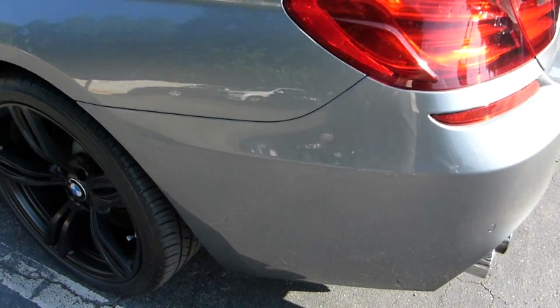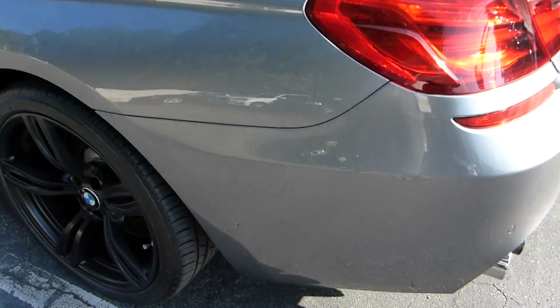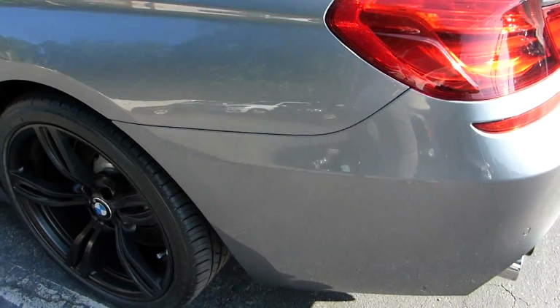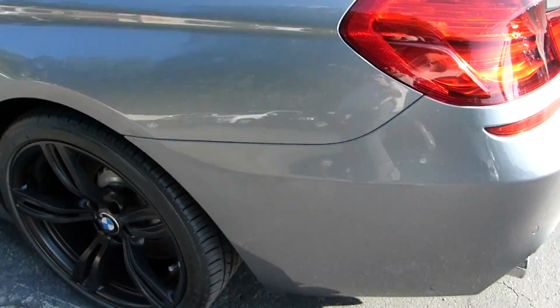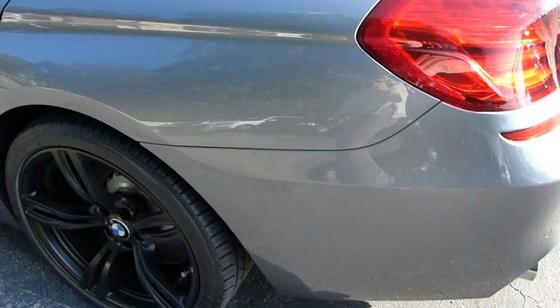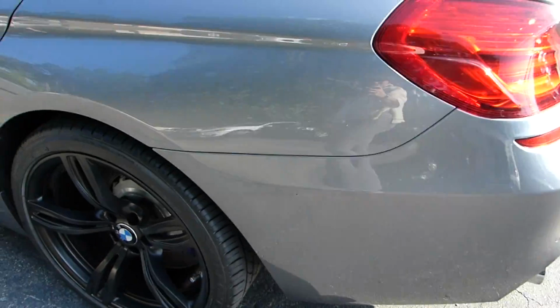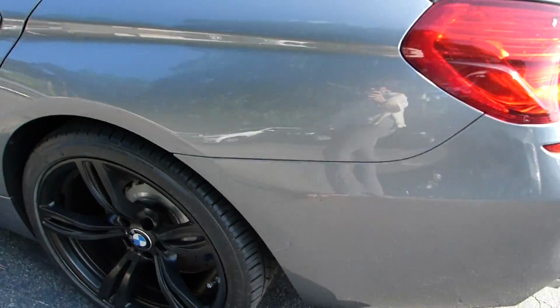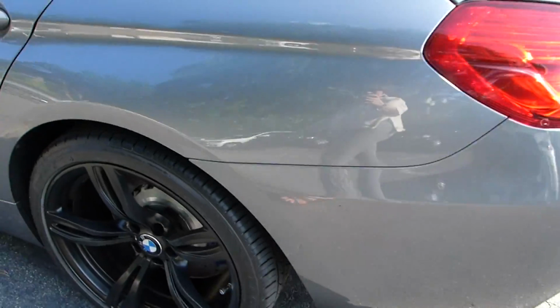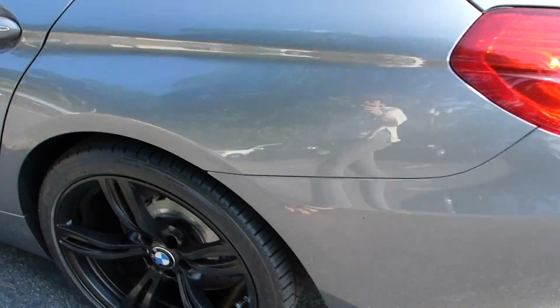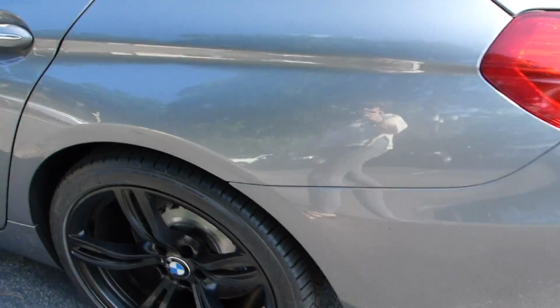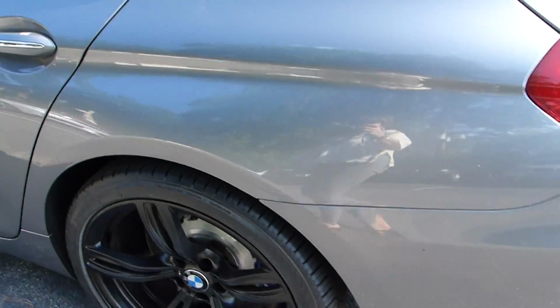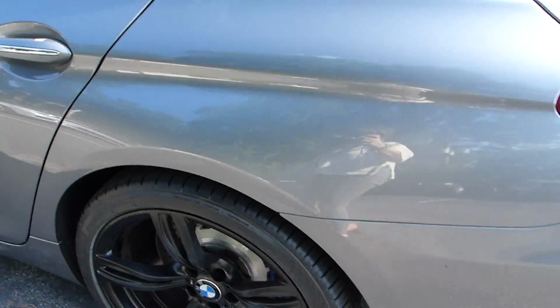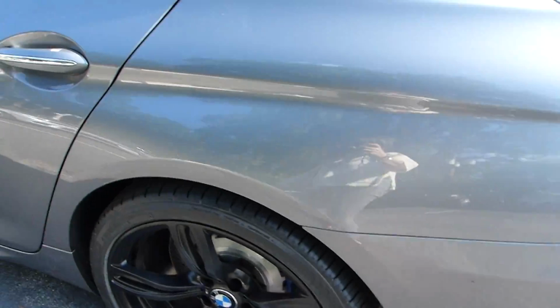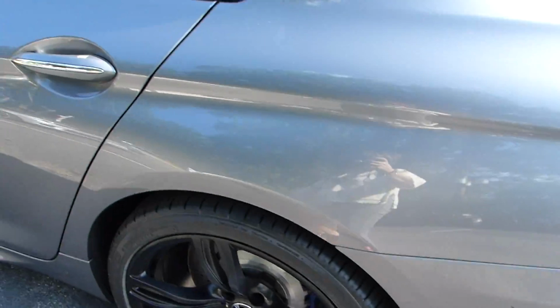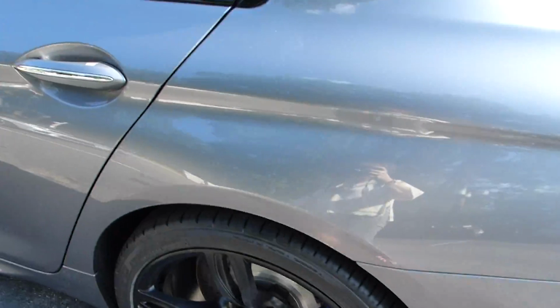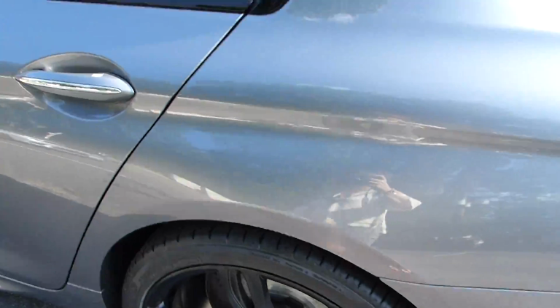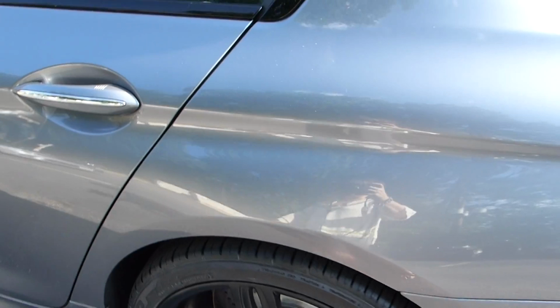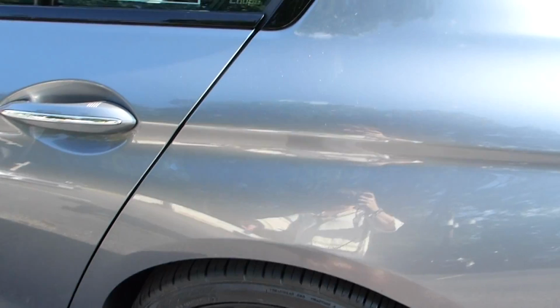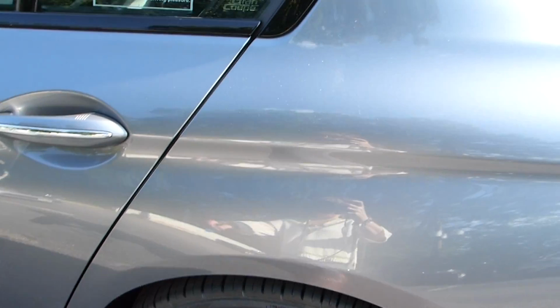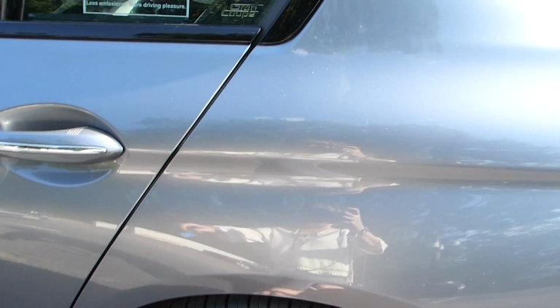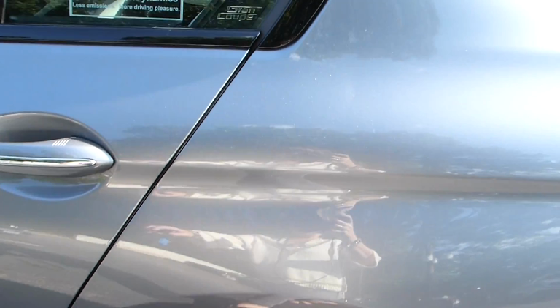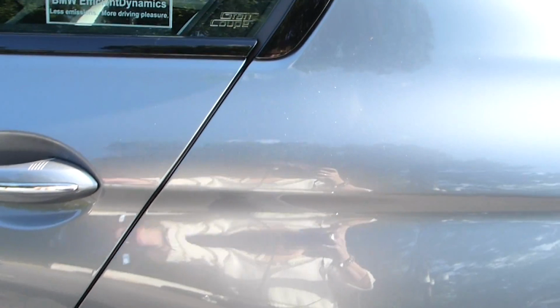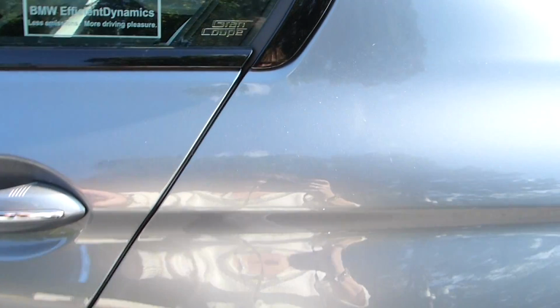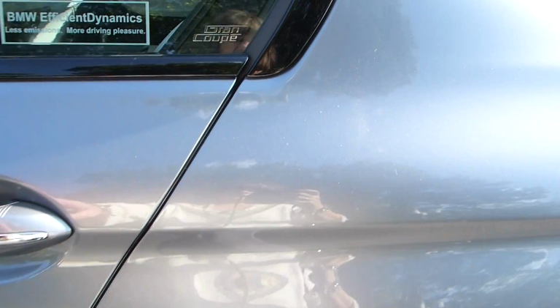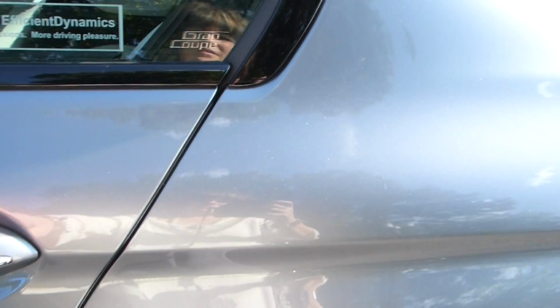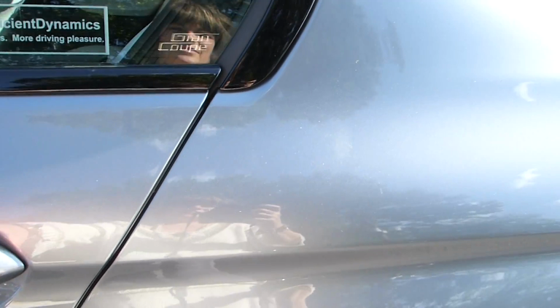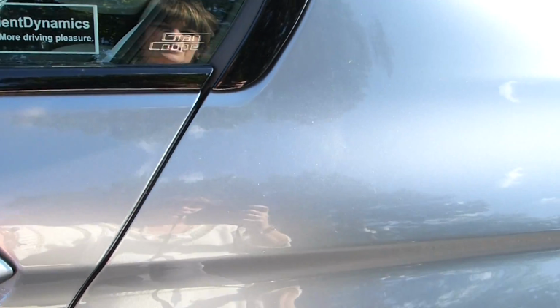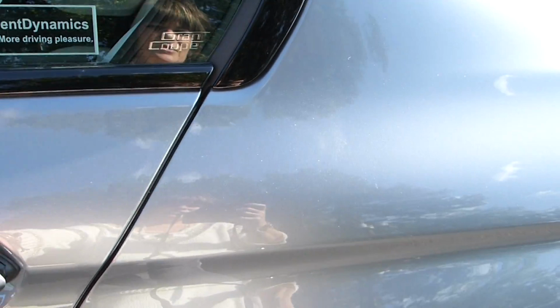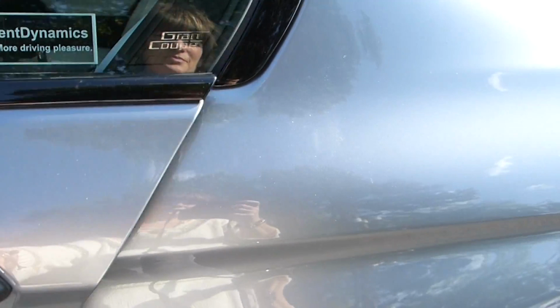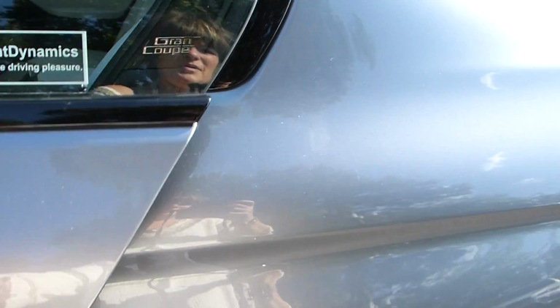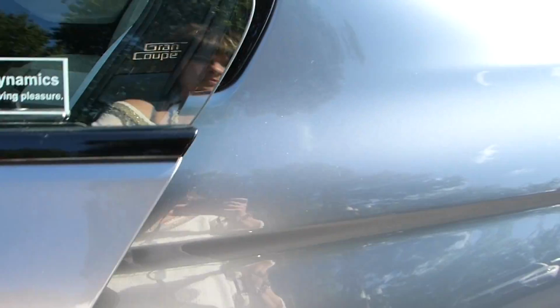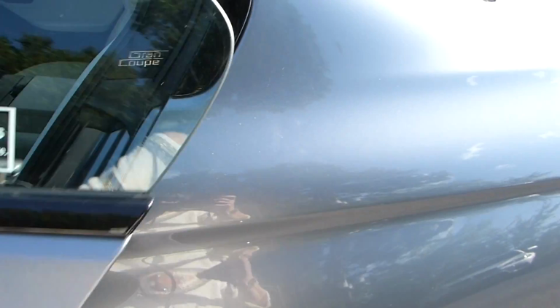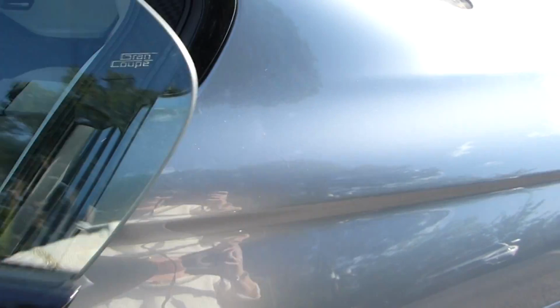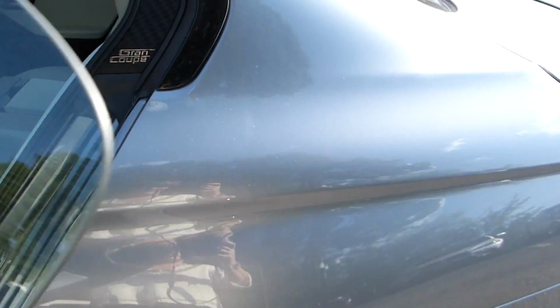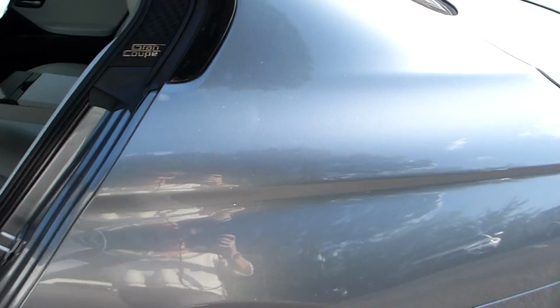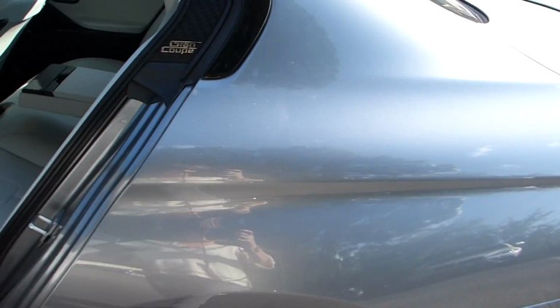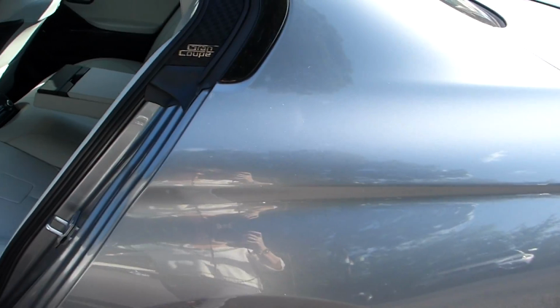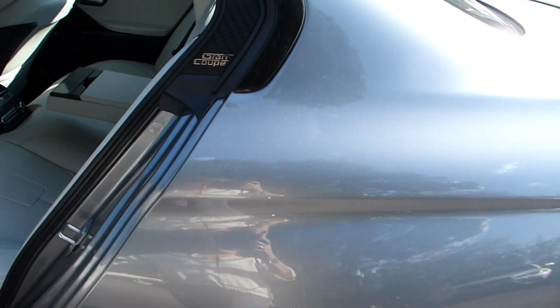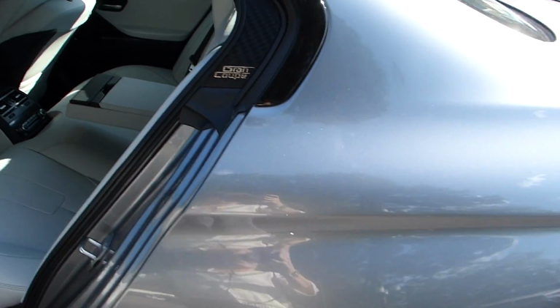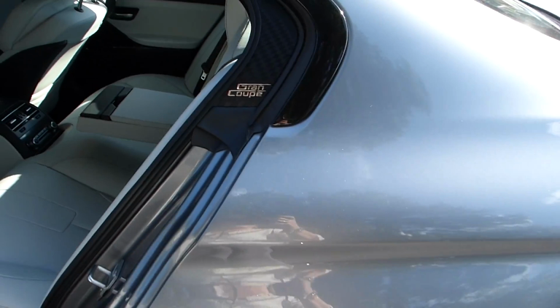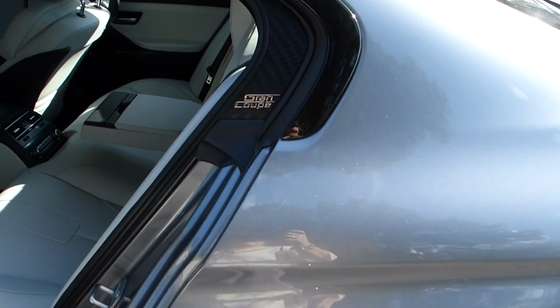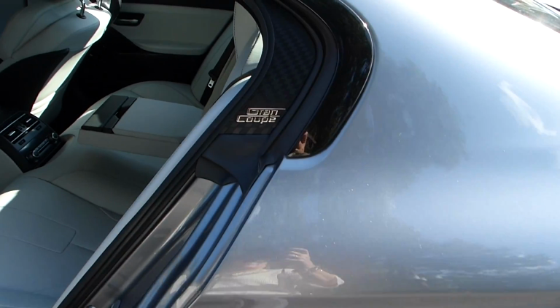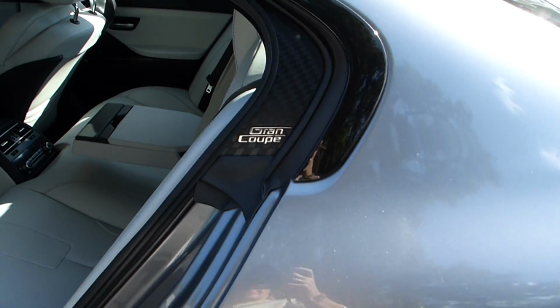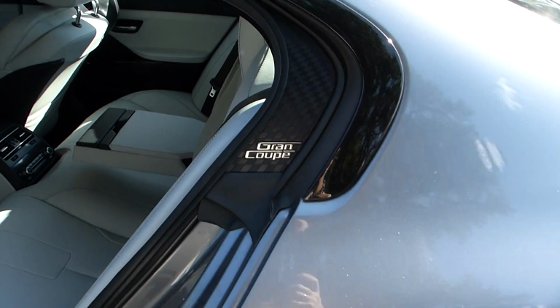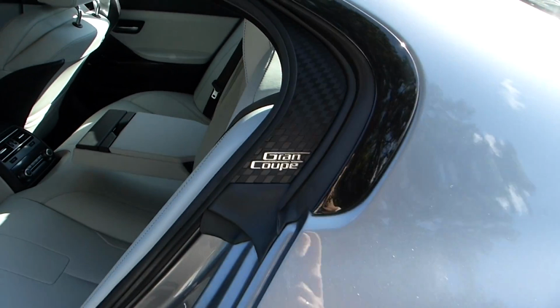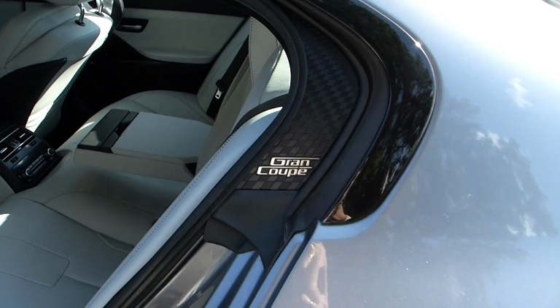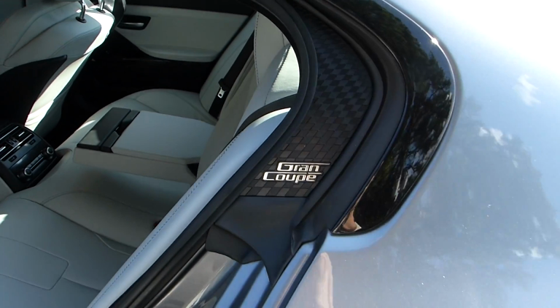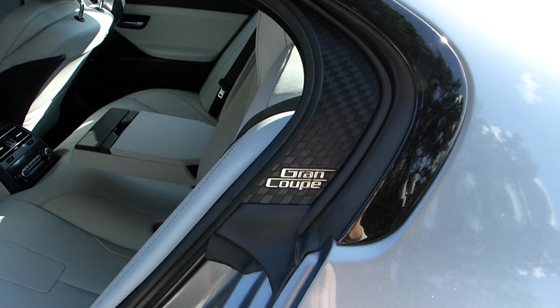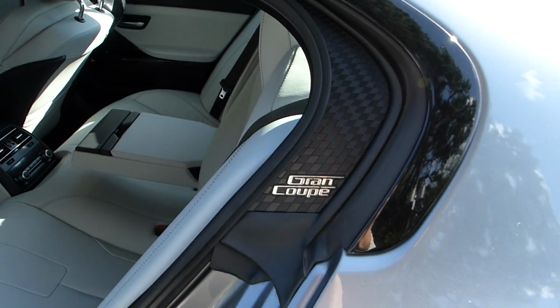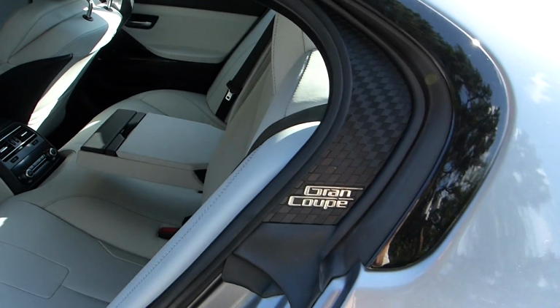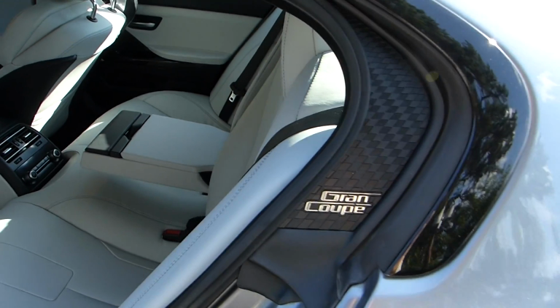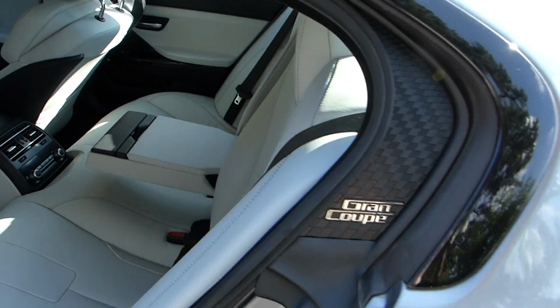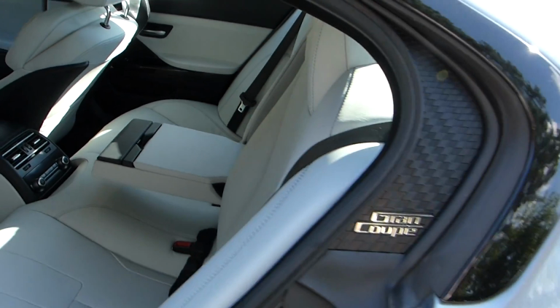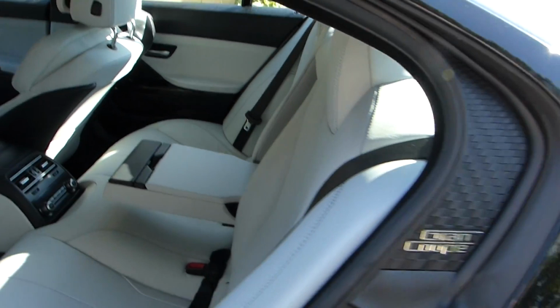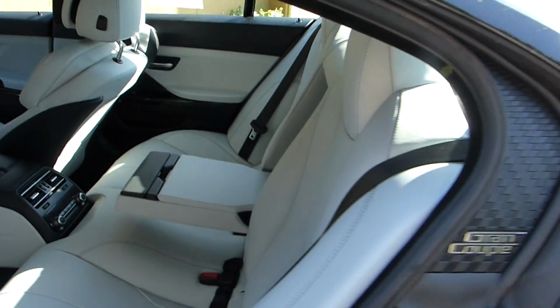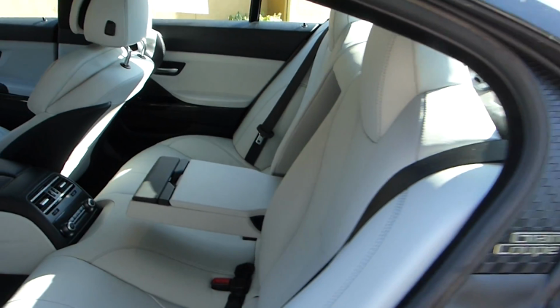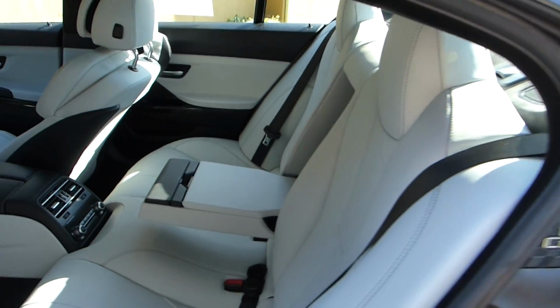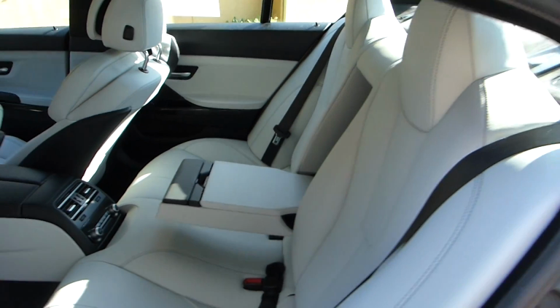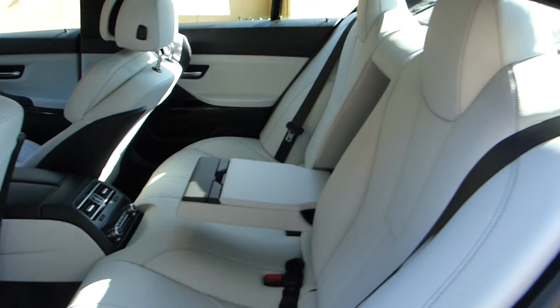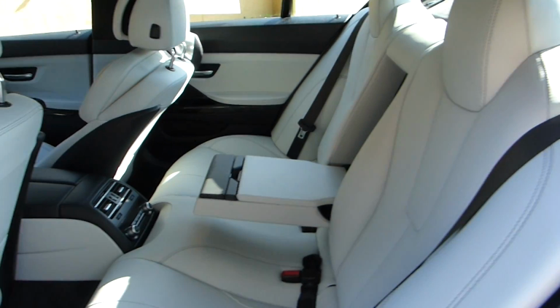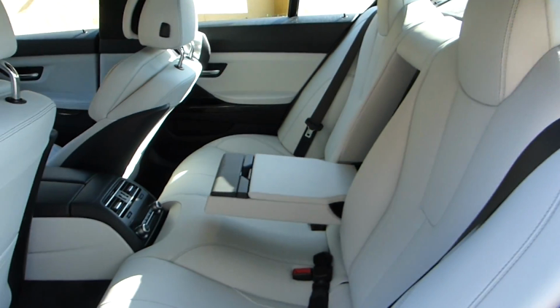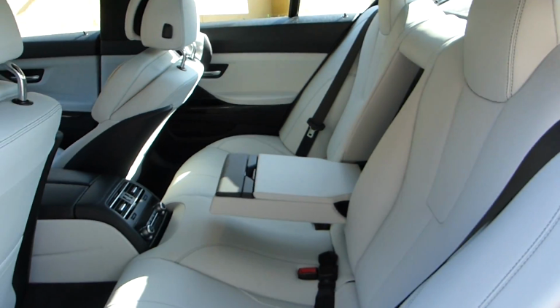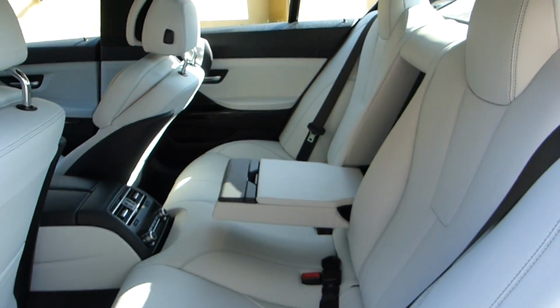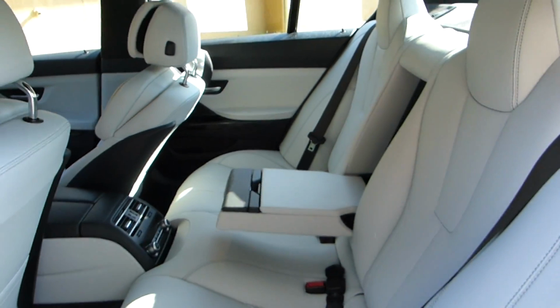We're back where we started. I'll give you a little bit better shot of the rear compartment.